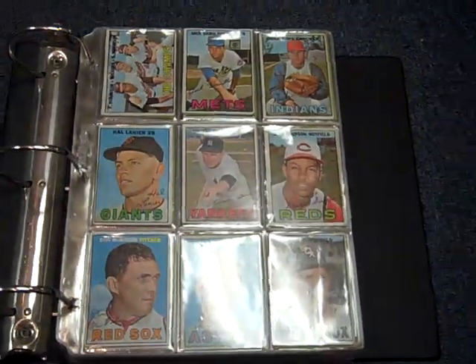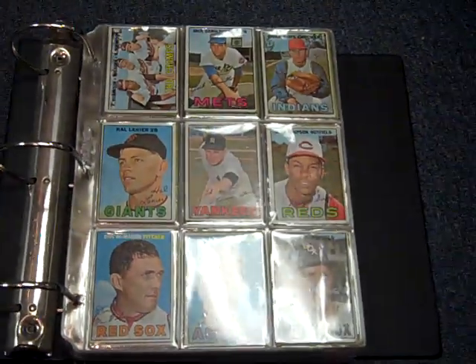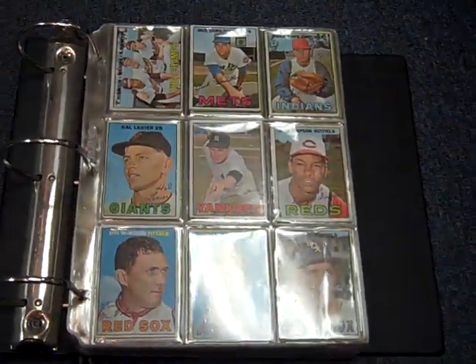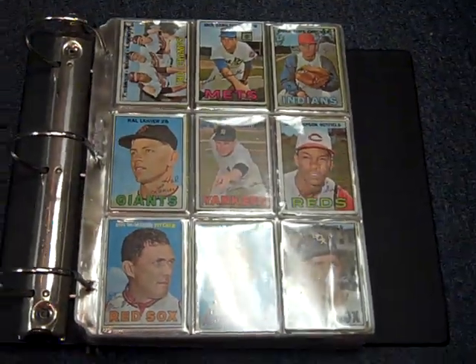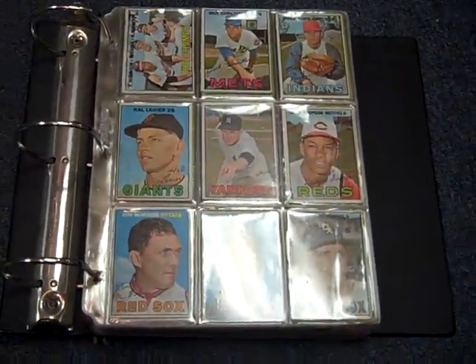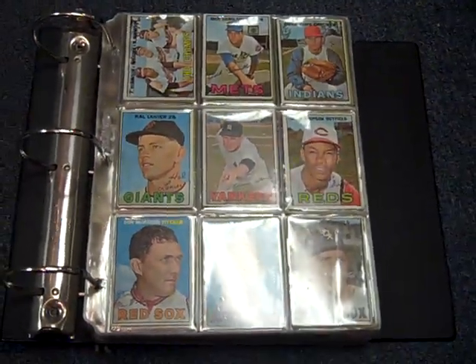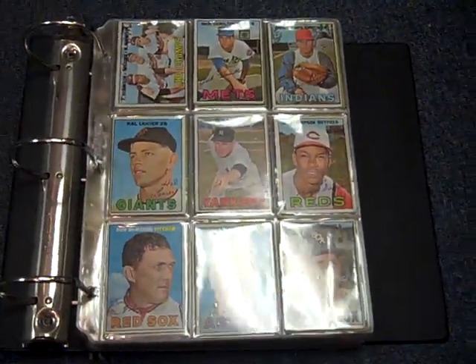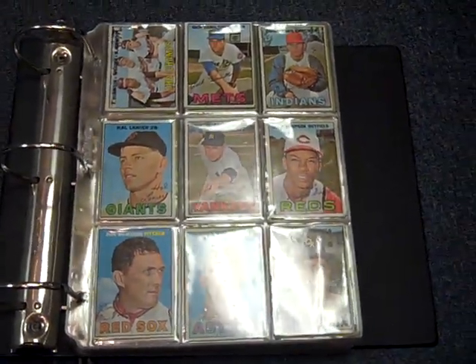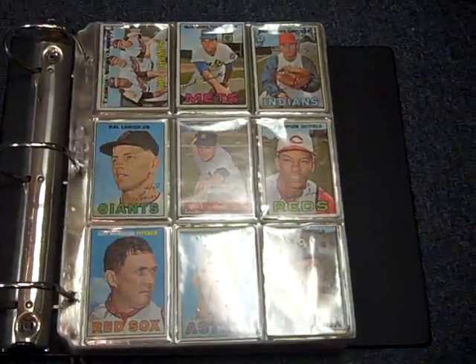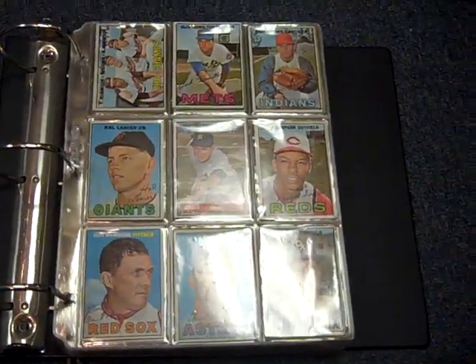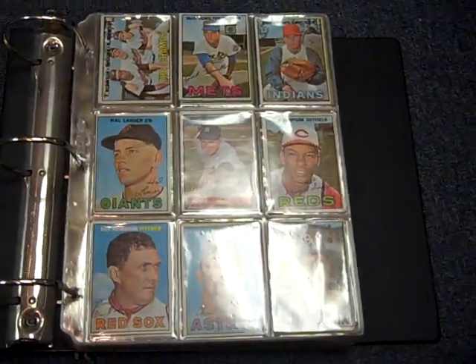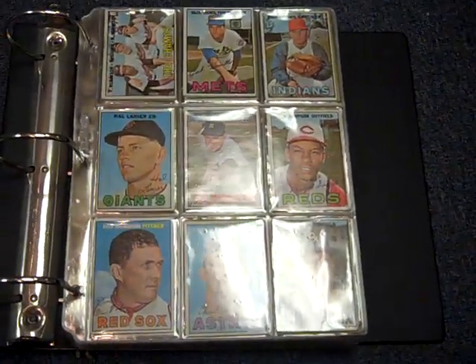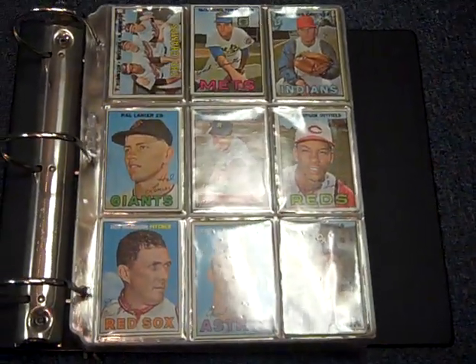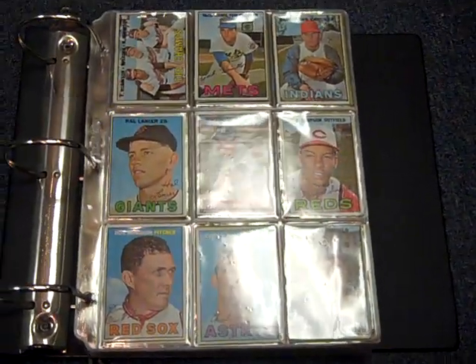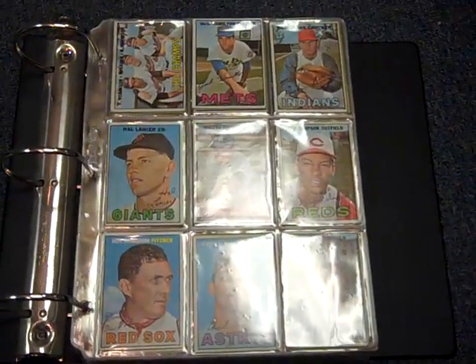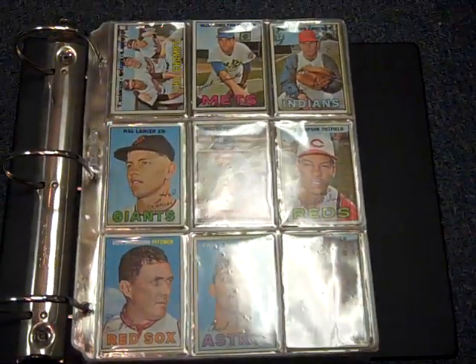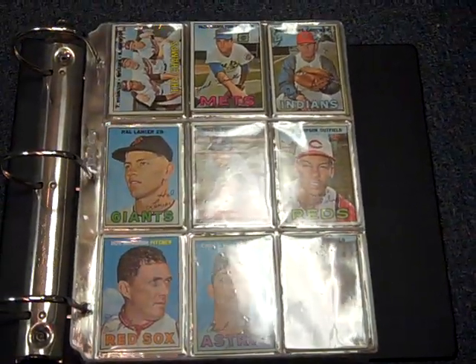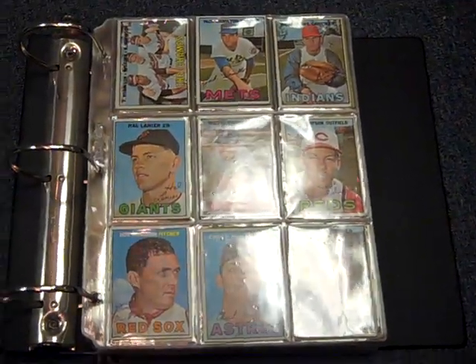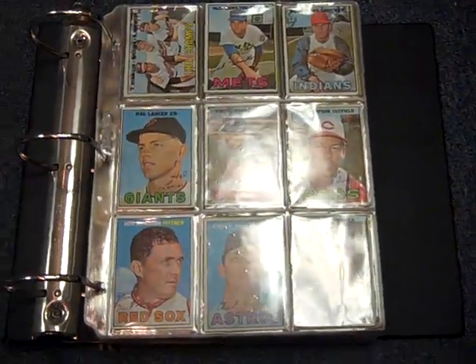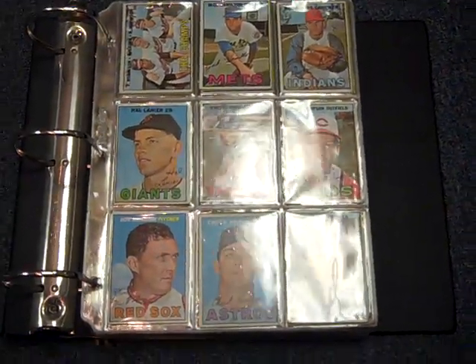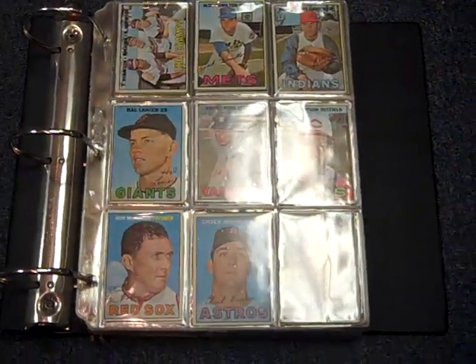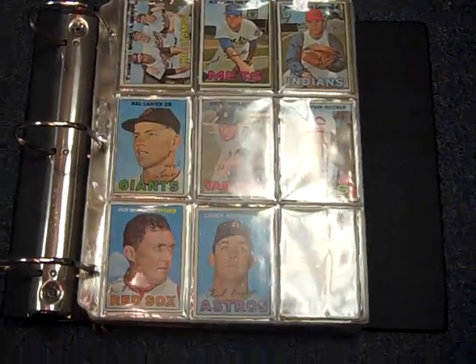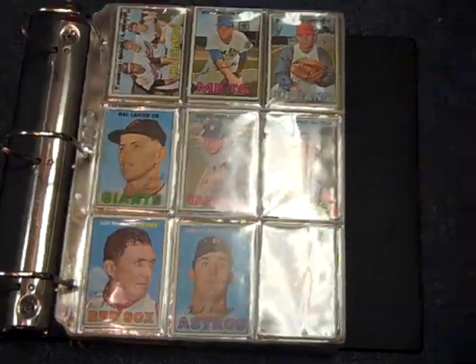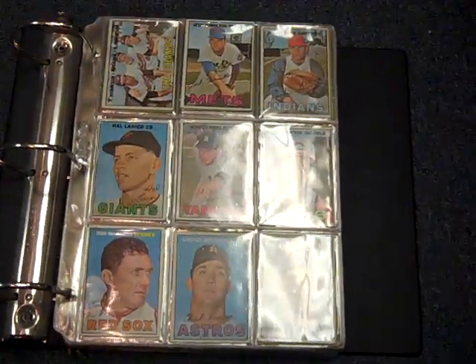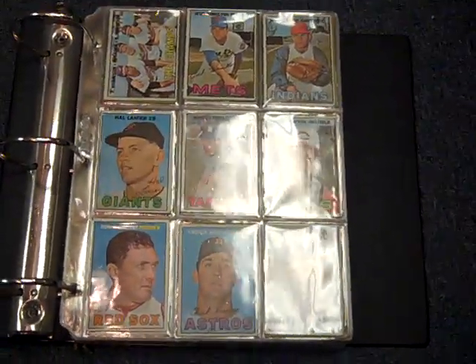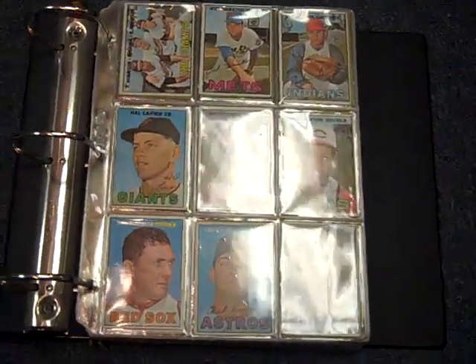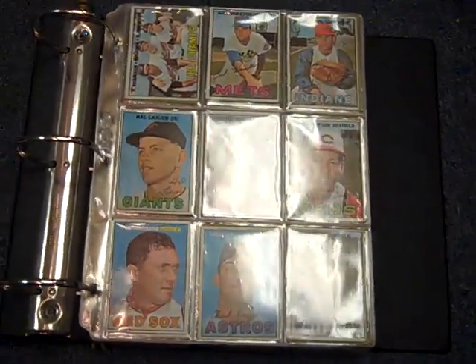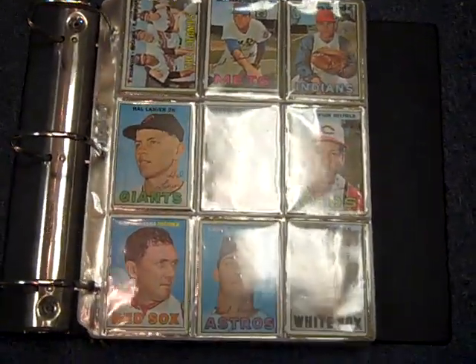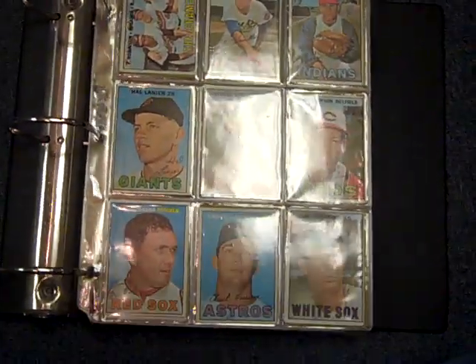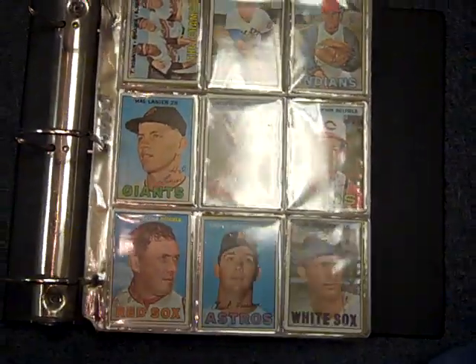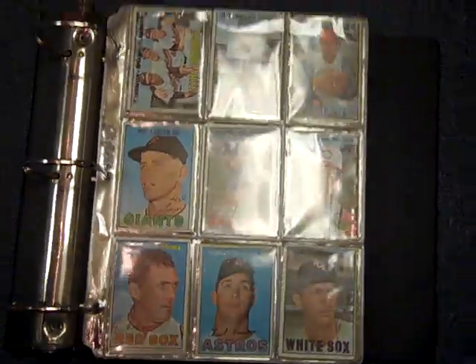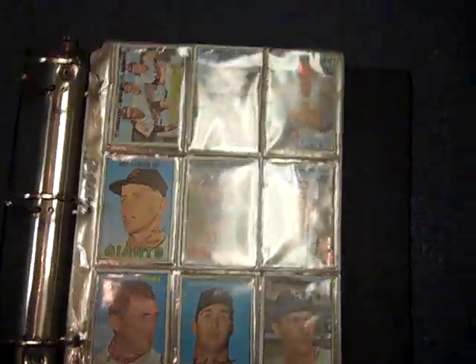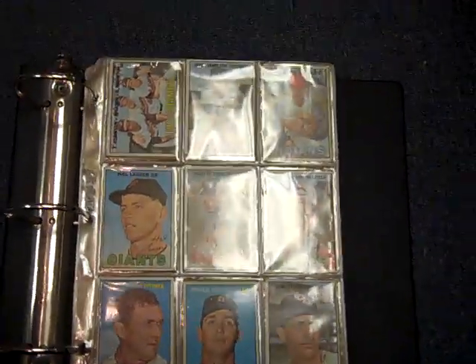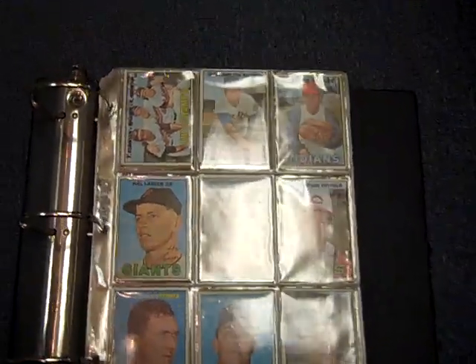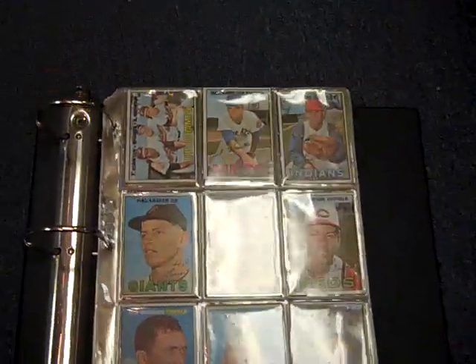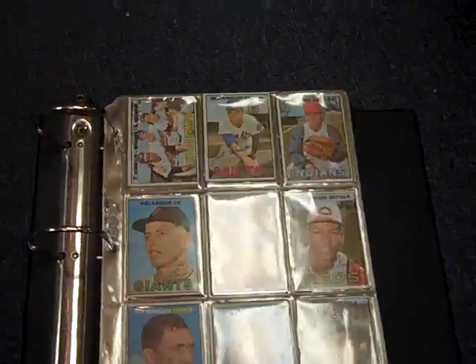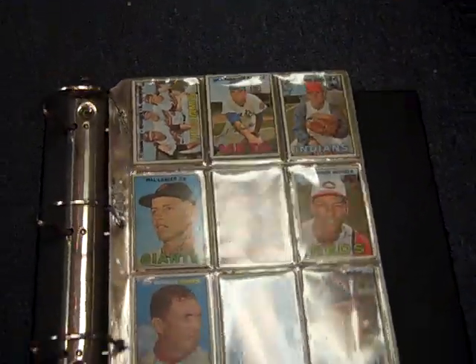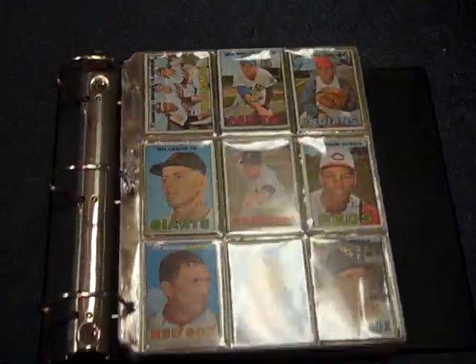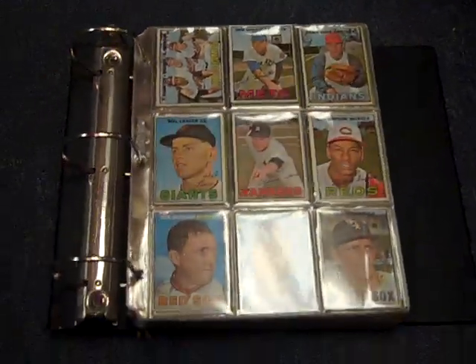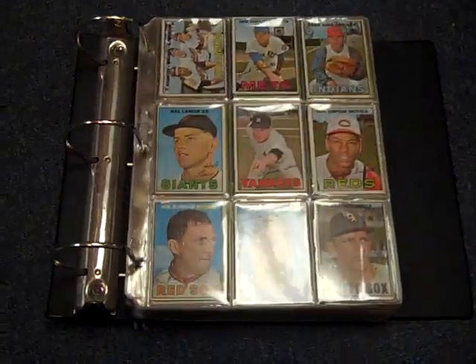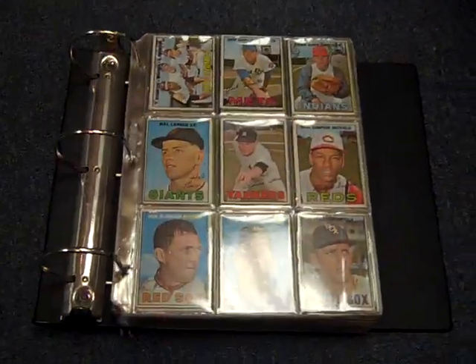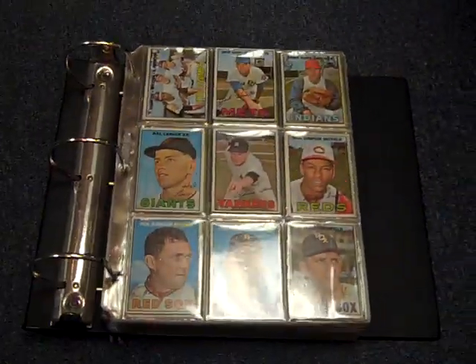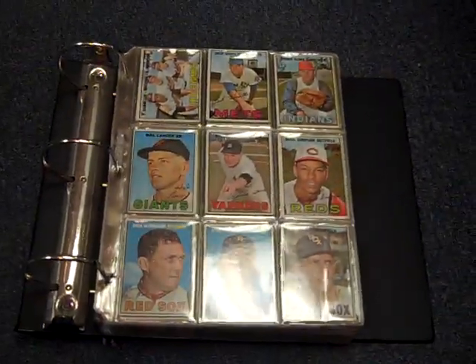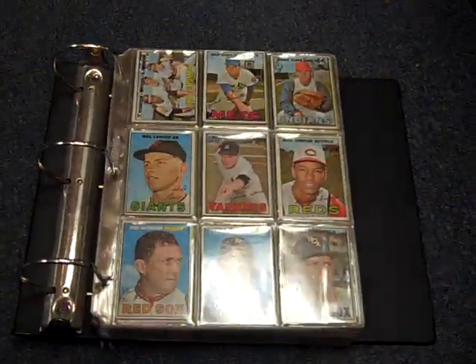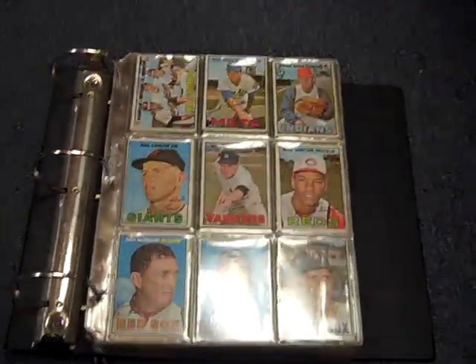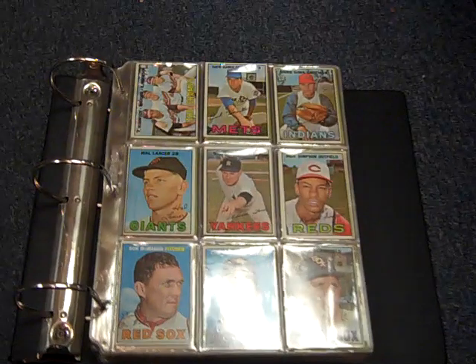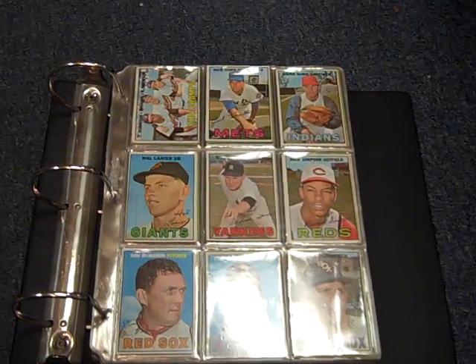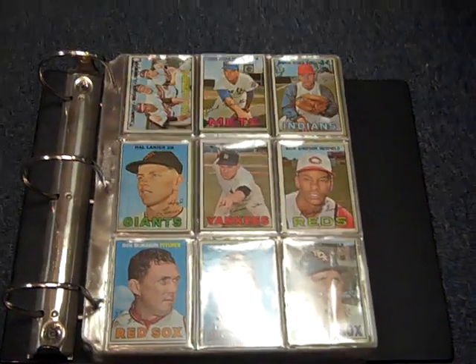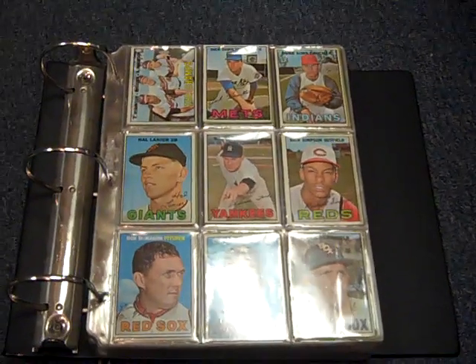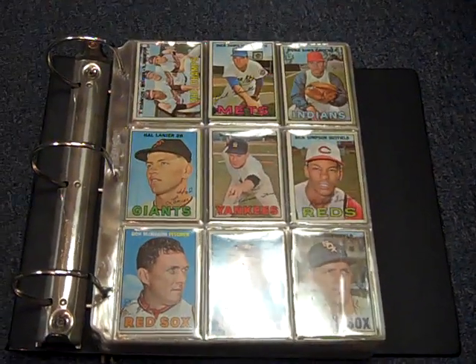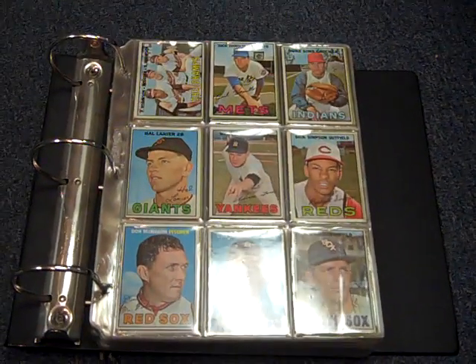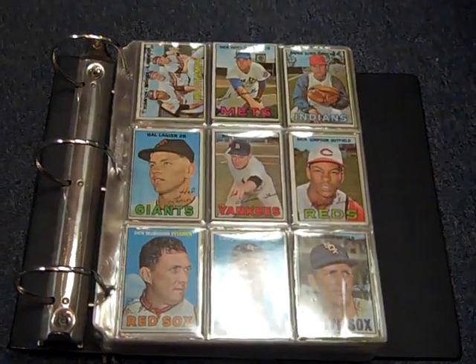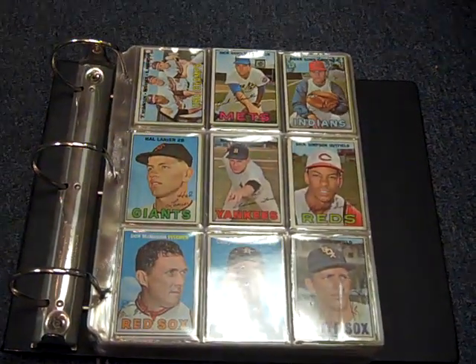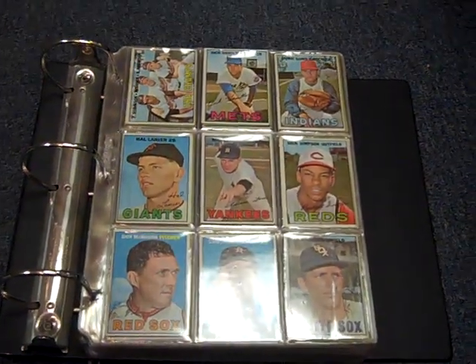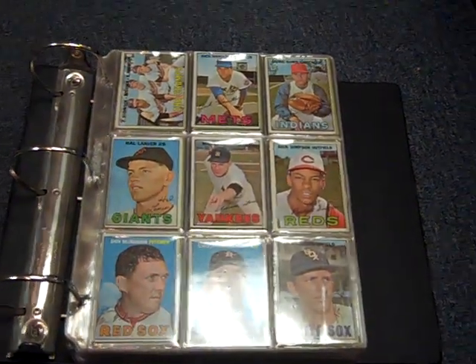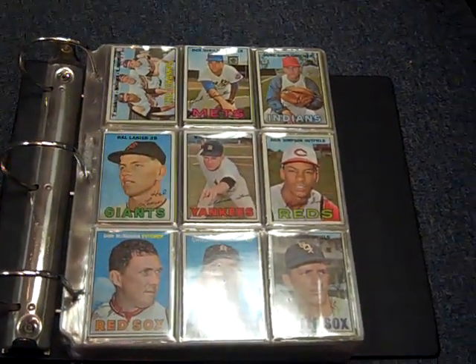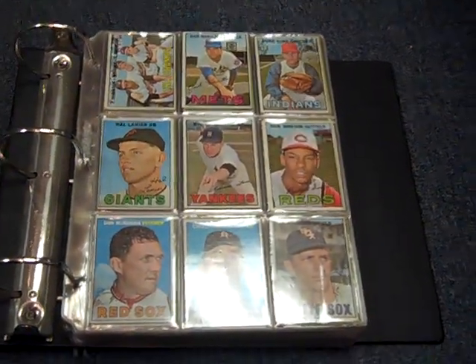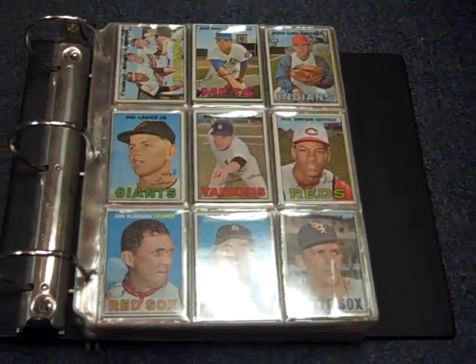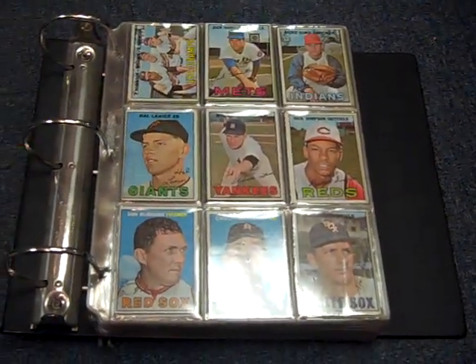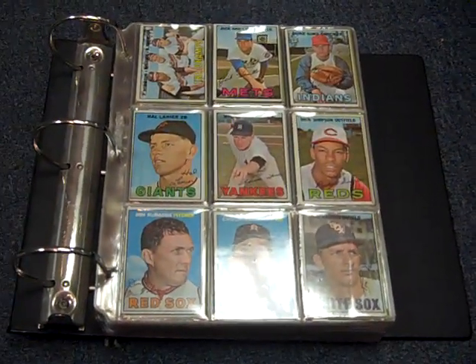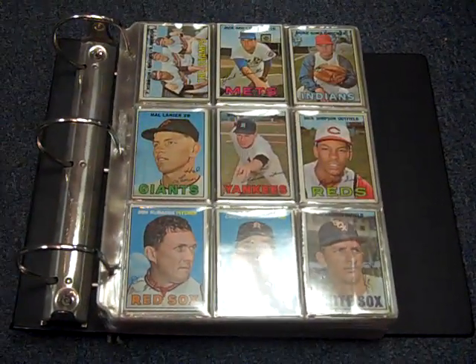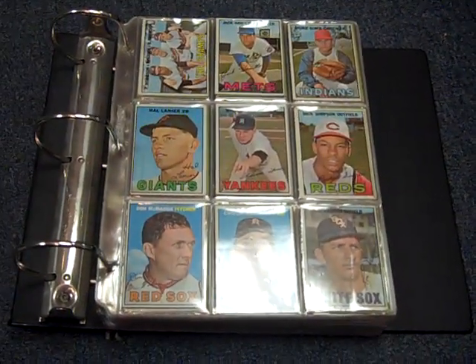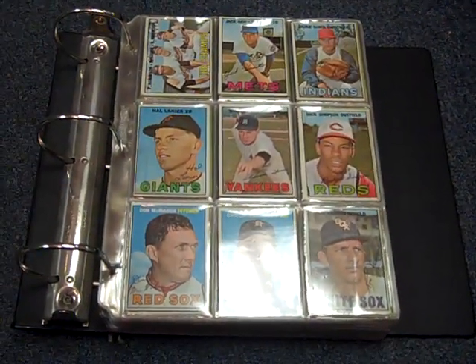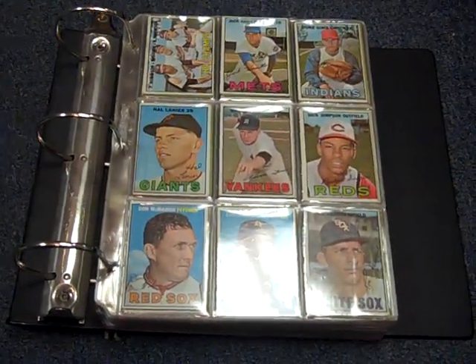This is DJ Sports Cards in Renton, Washington, home of Tim Lincecum. Tim Lincecum used to actually shop here when he was a kid.